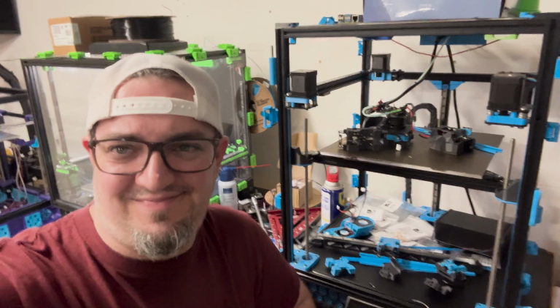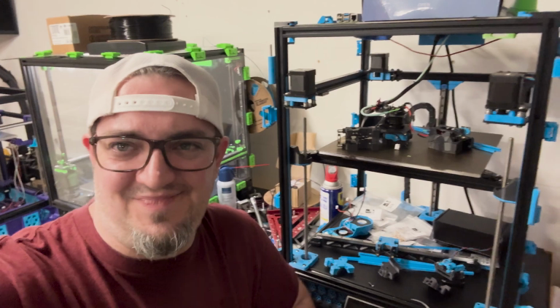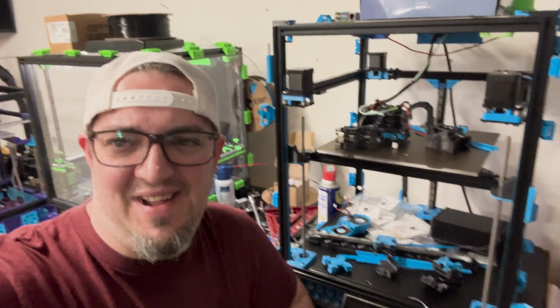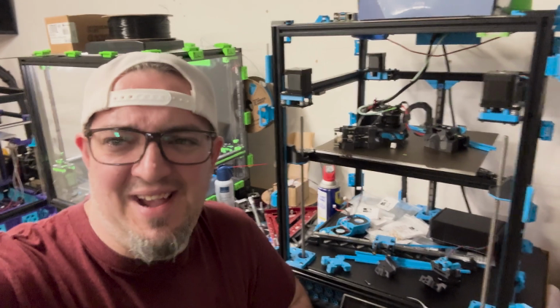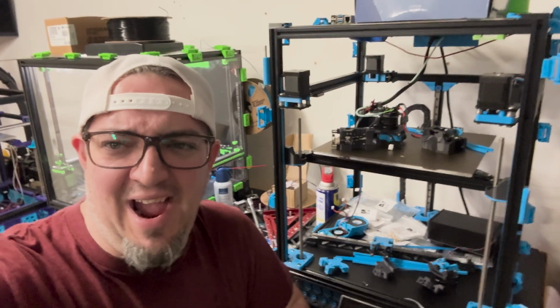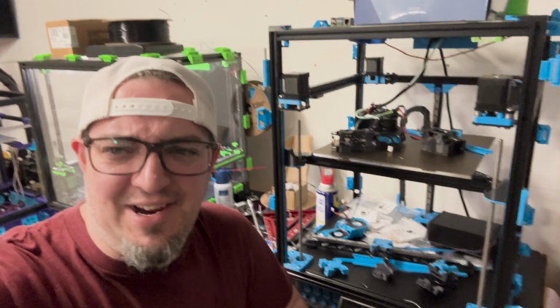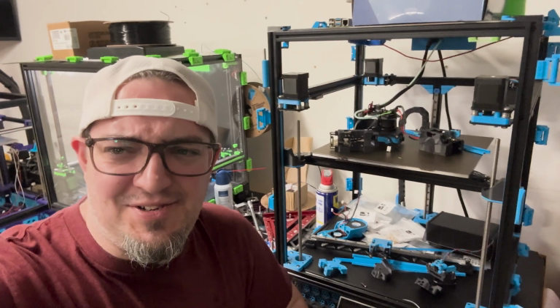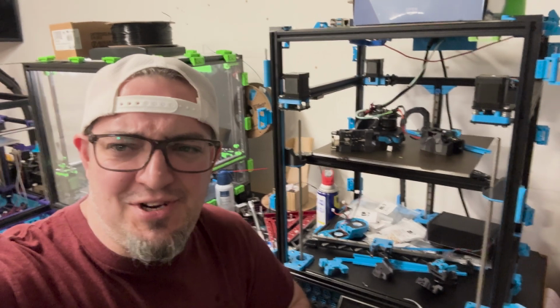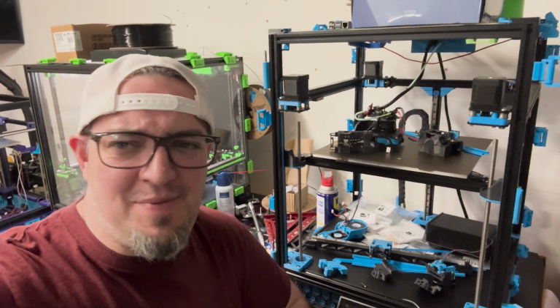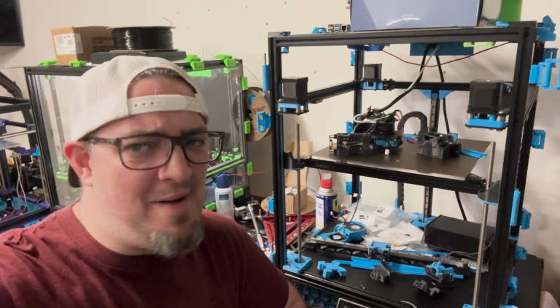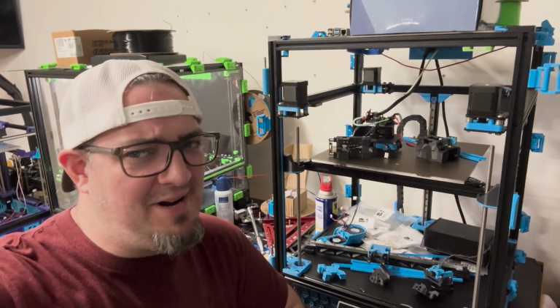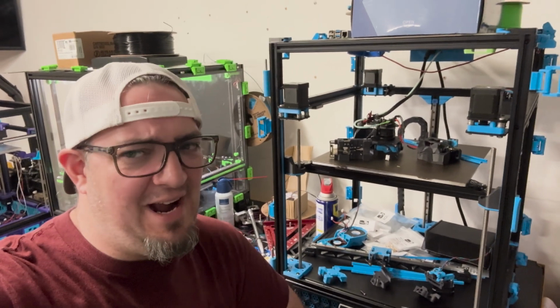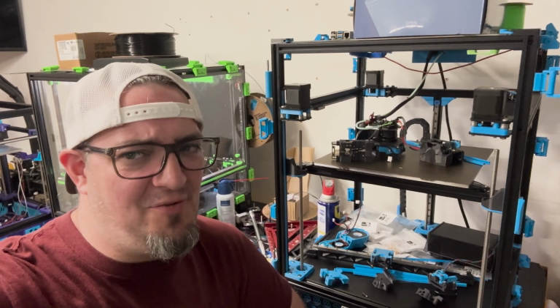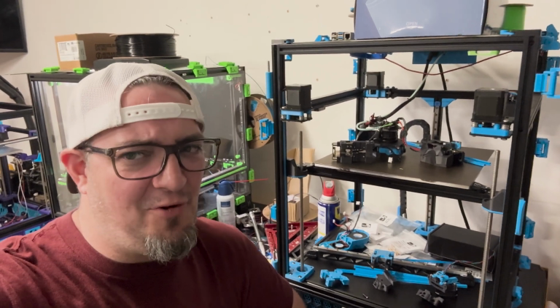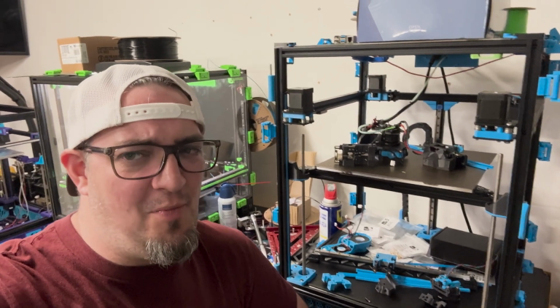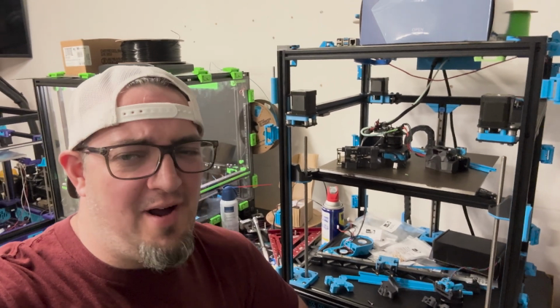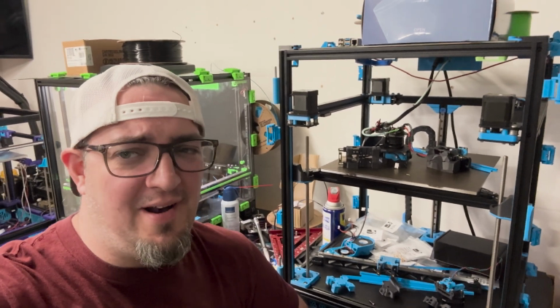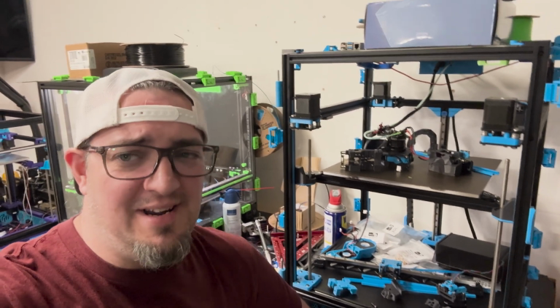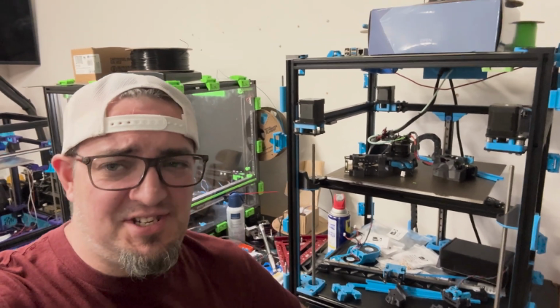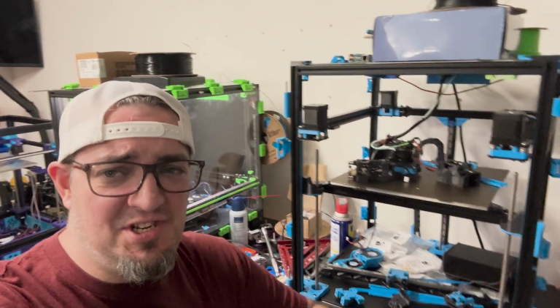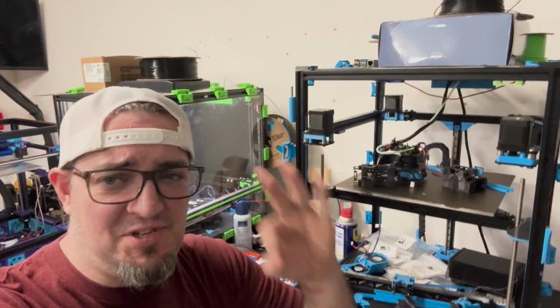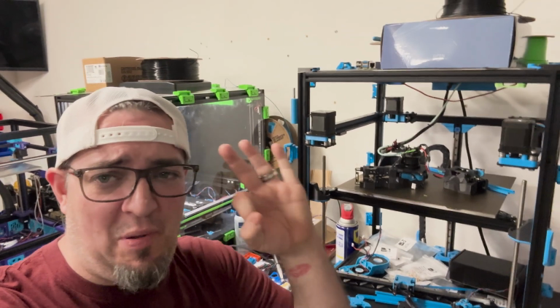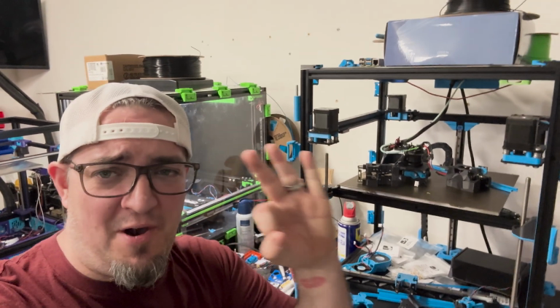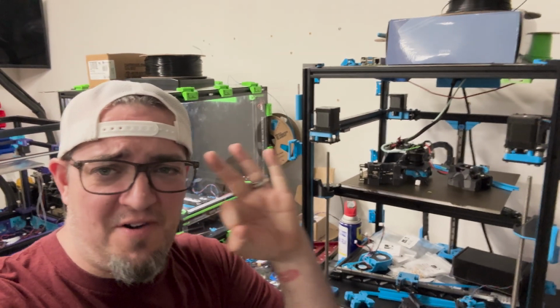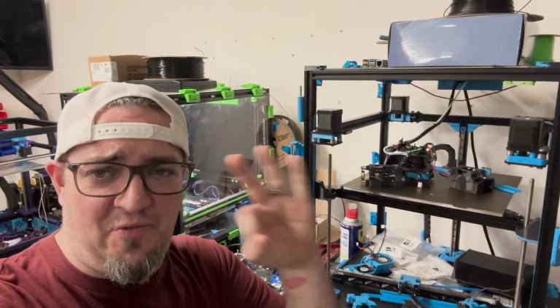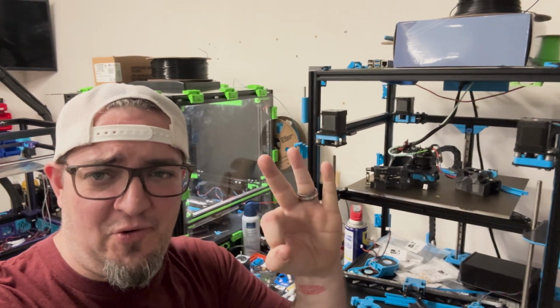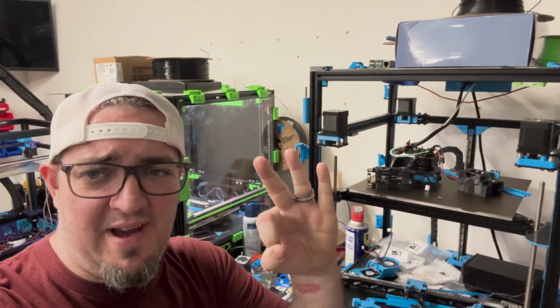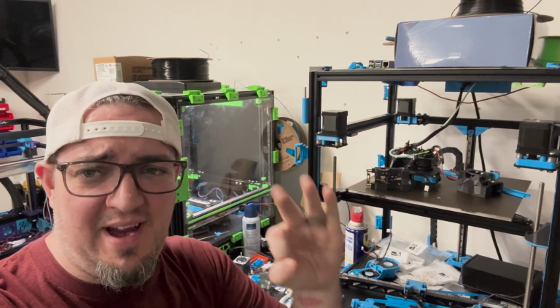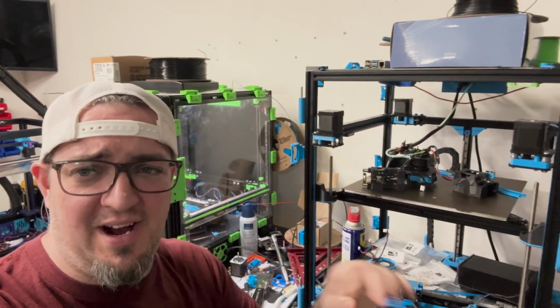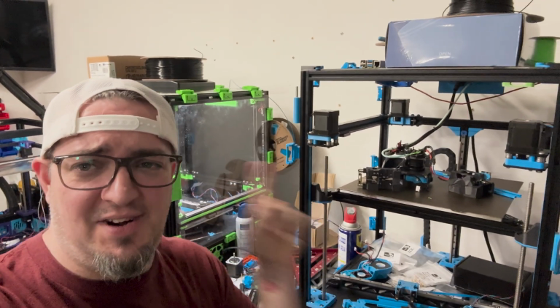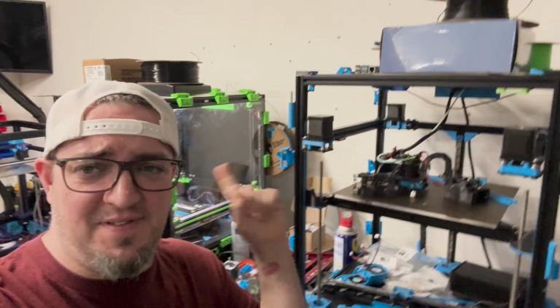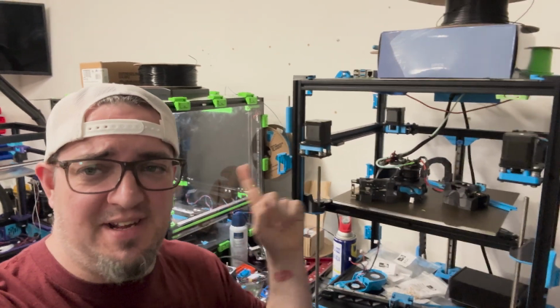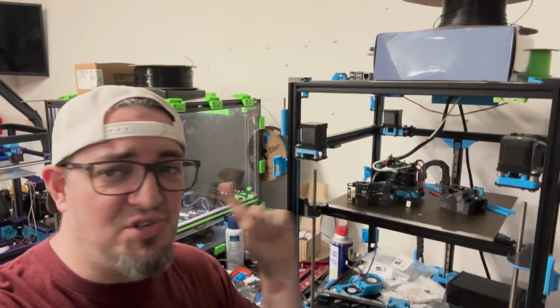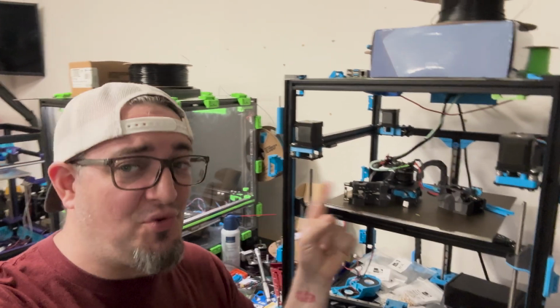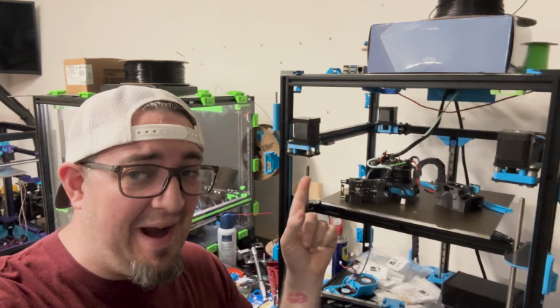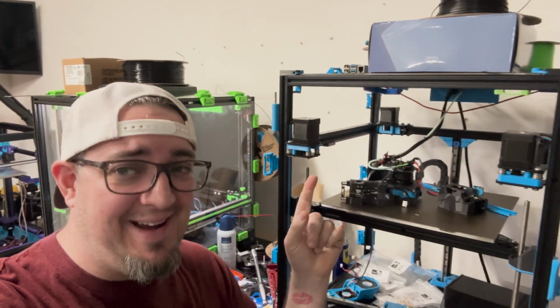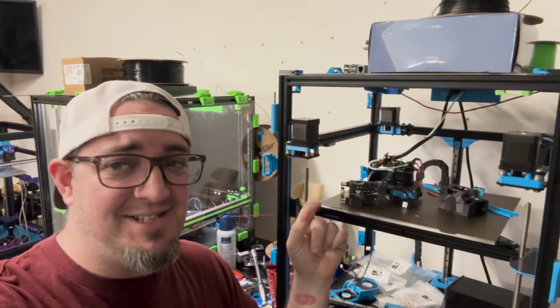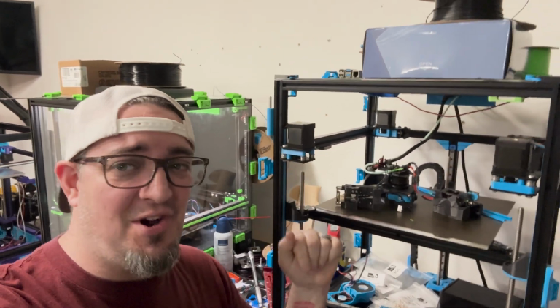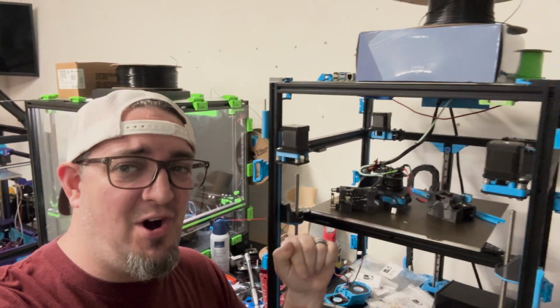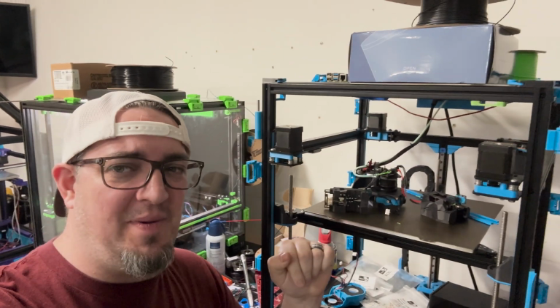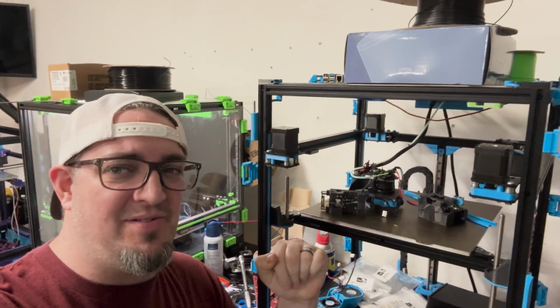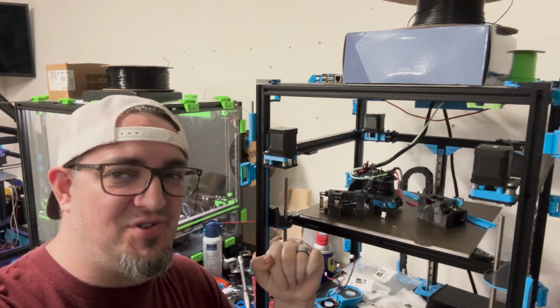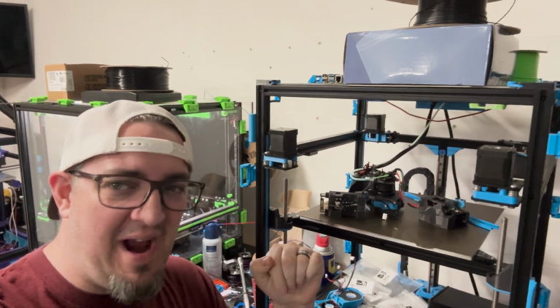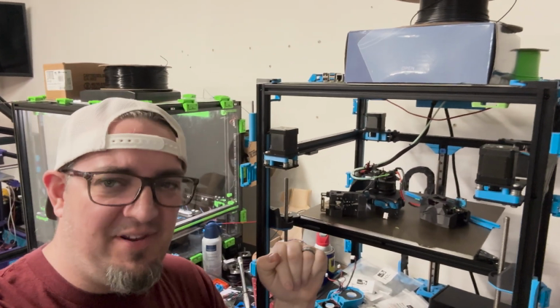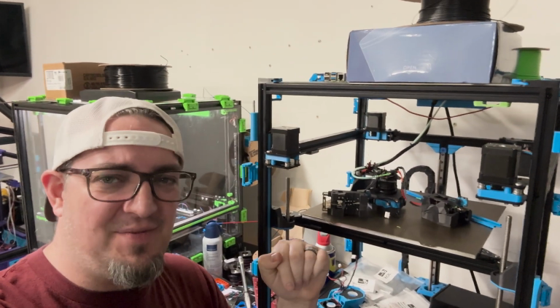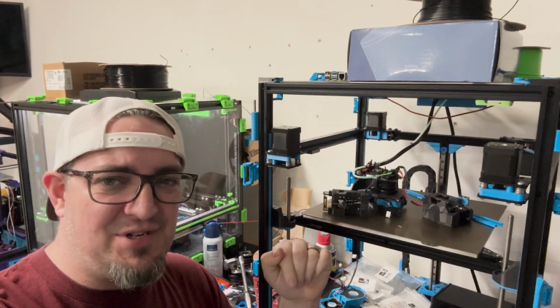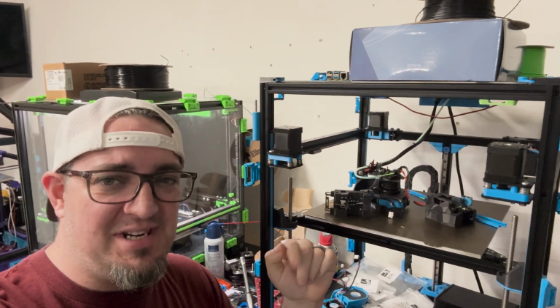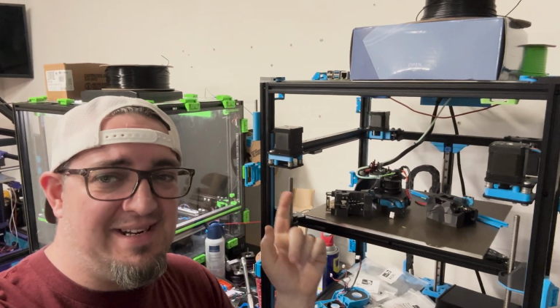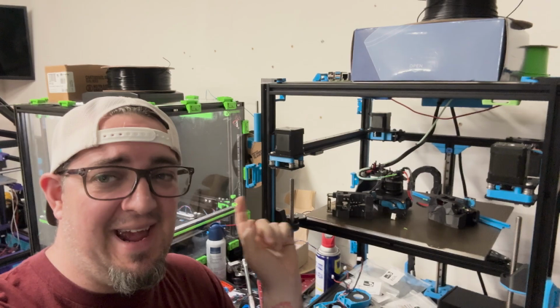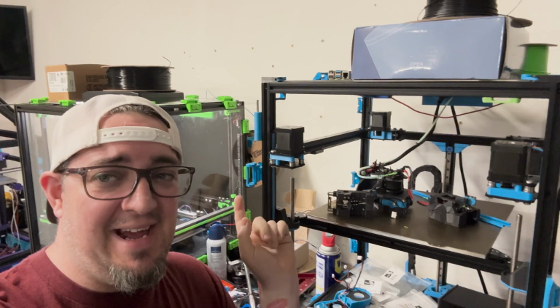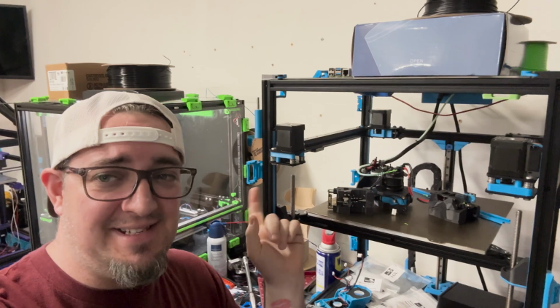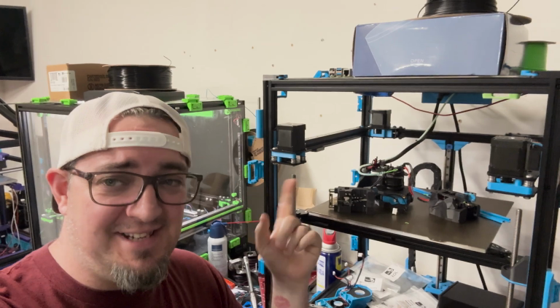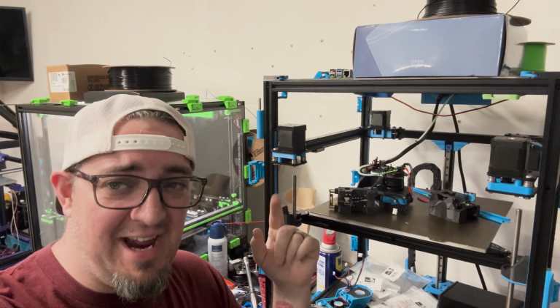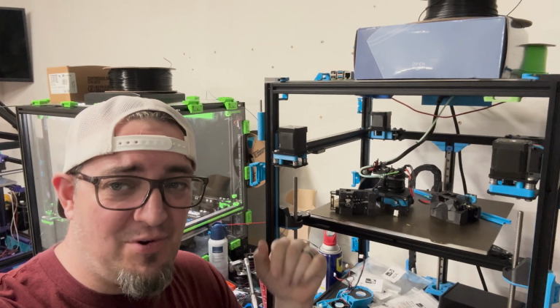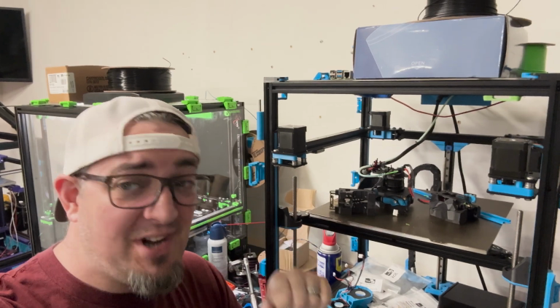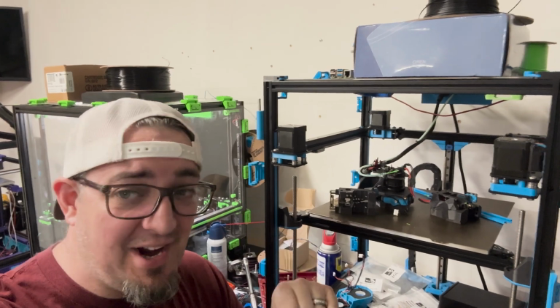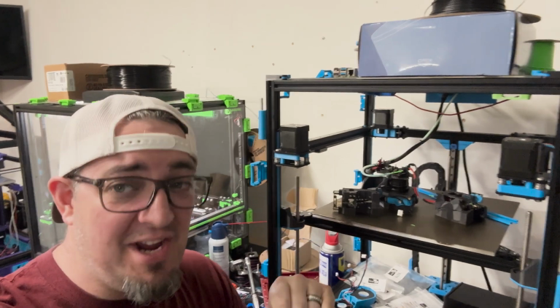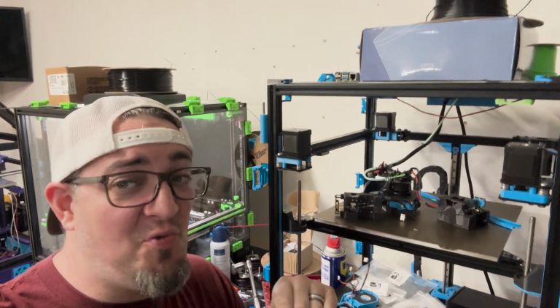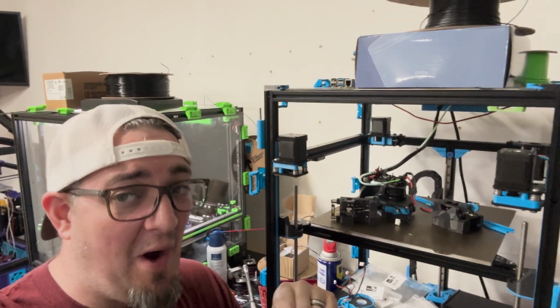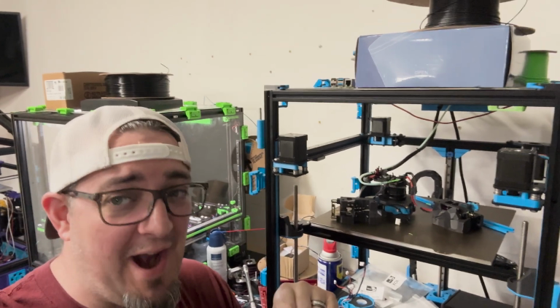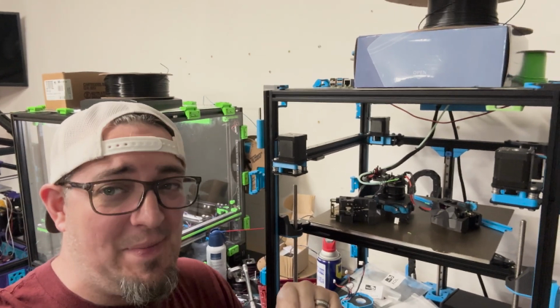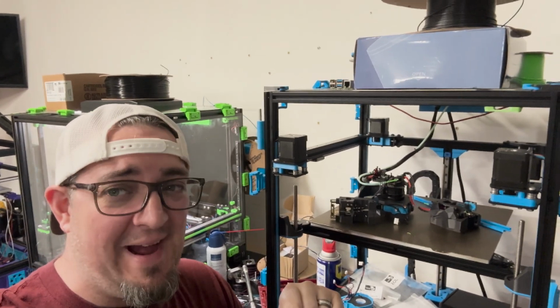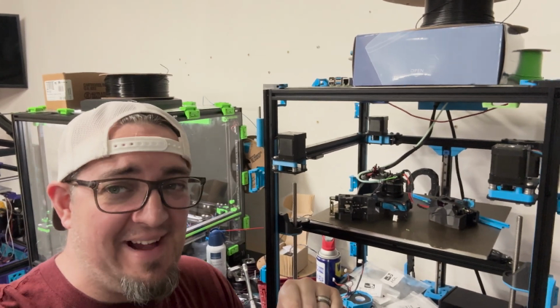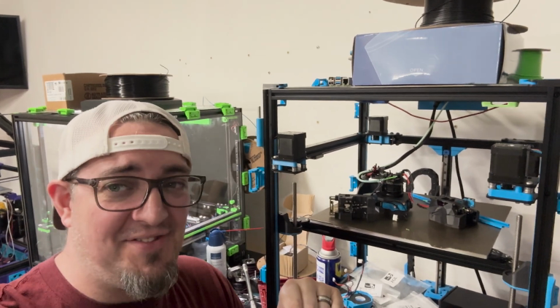Hey YouTube, I'm Kyle of Runwater and this is part 3 of the Trident all-wheel drive conversion, and today we're talking wire paths.